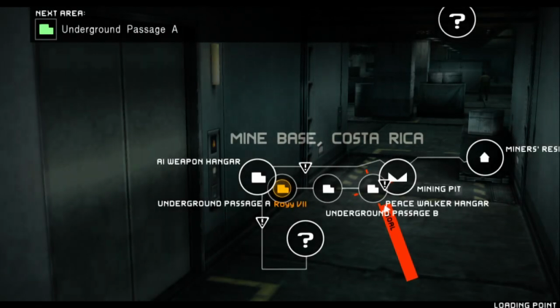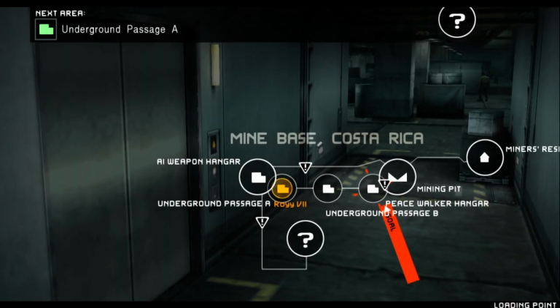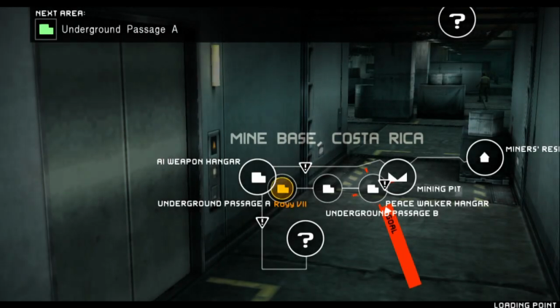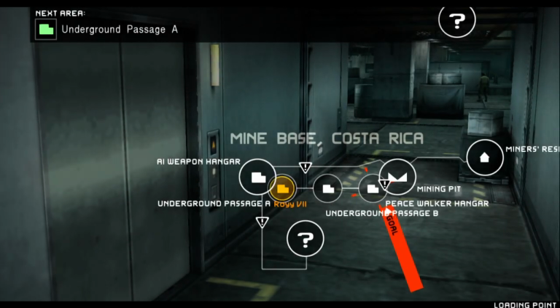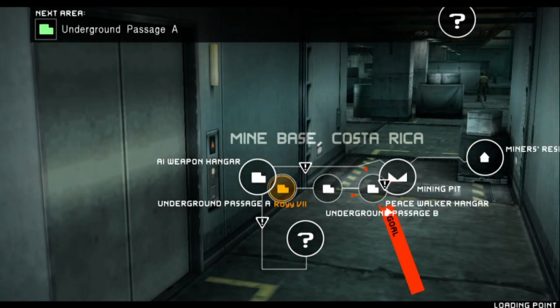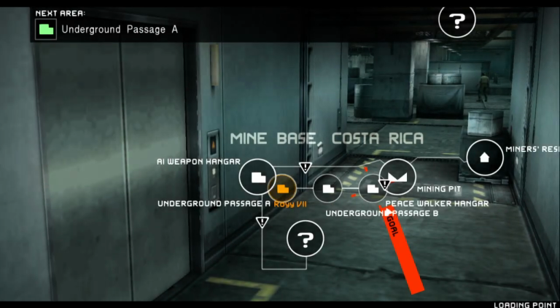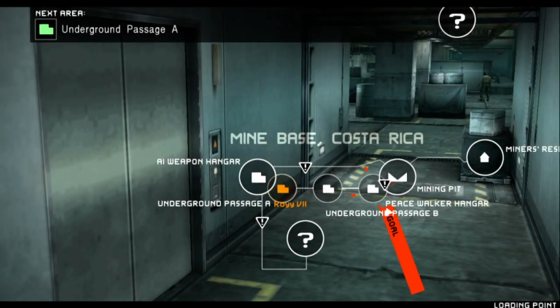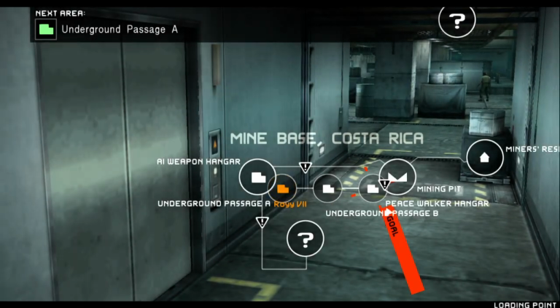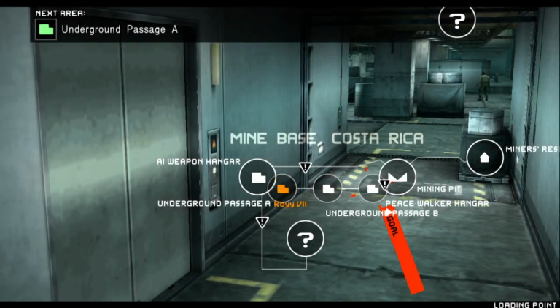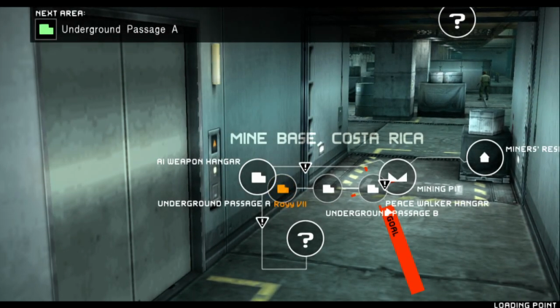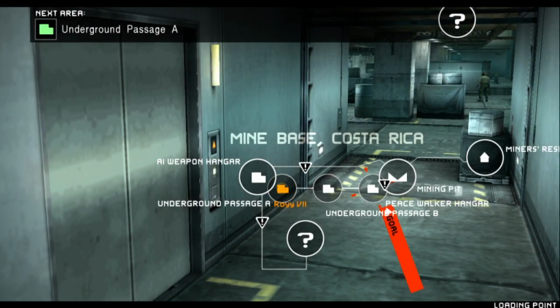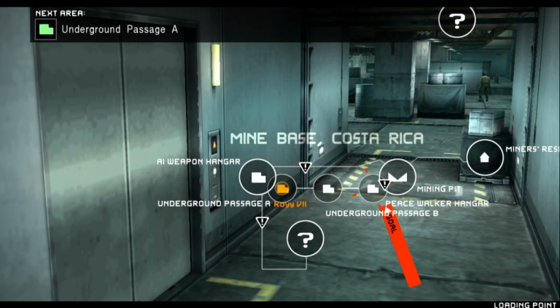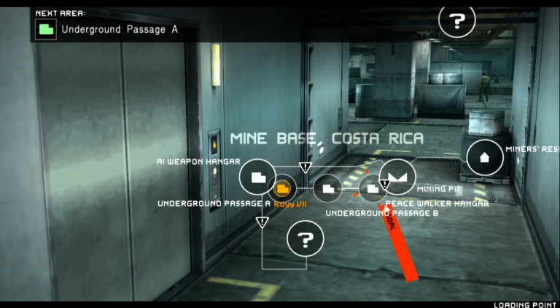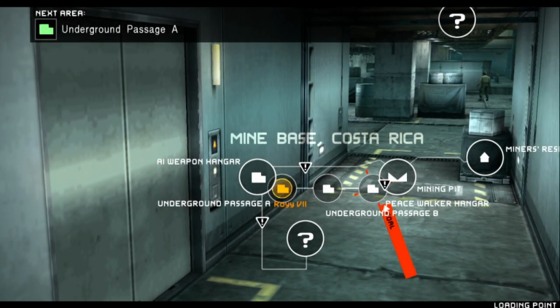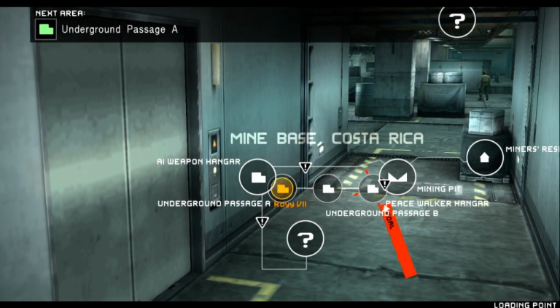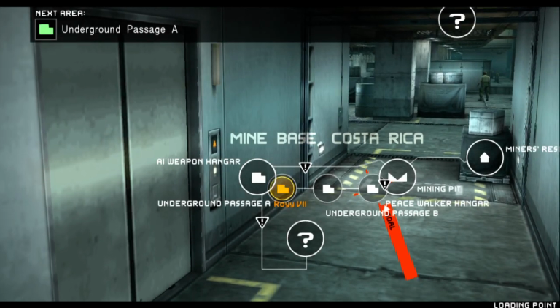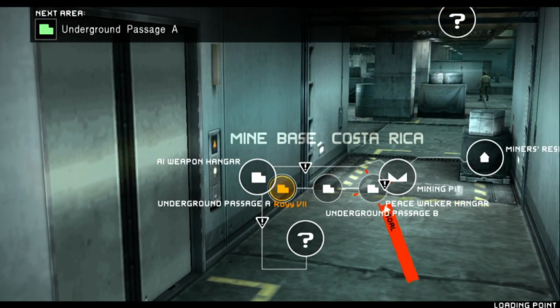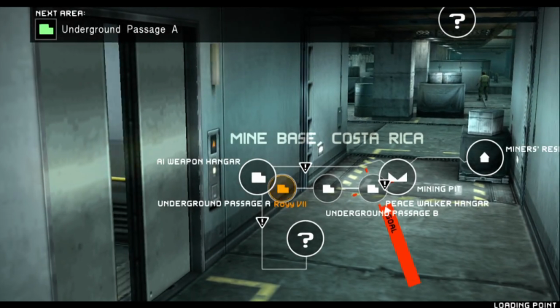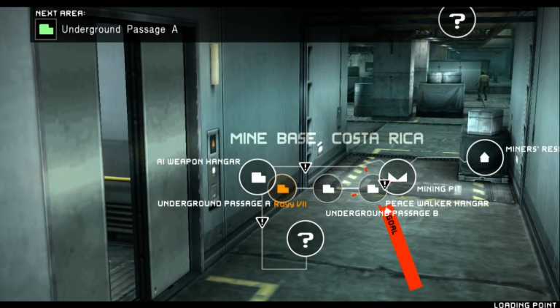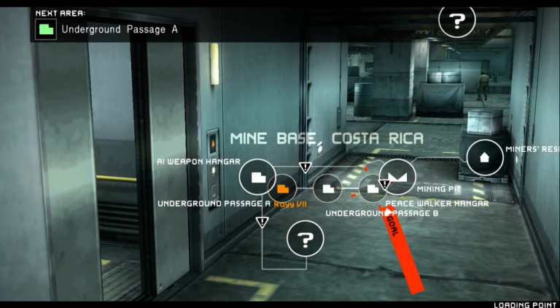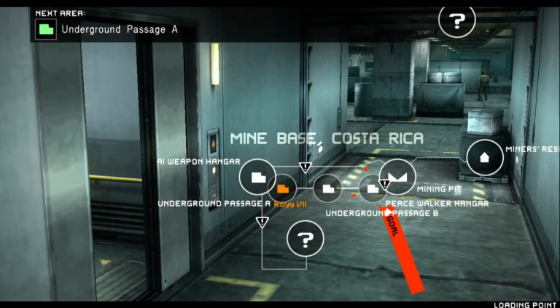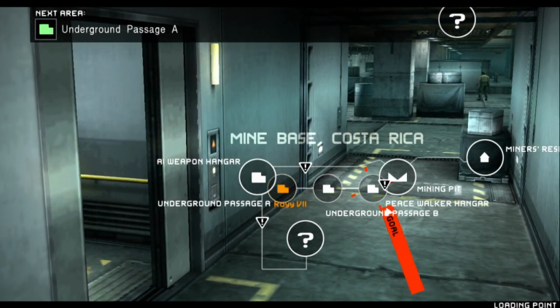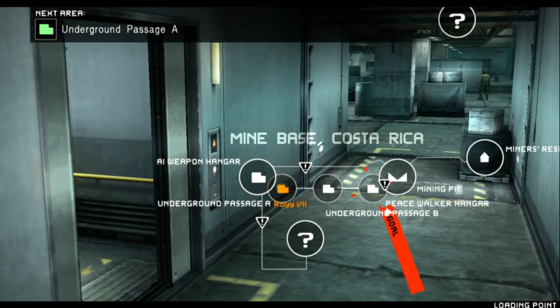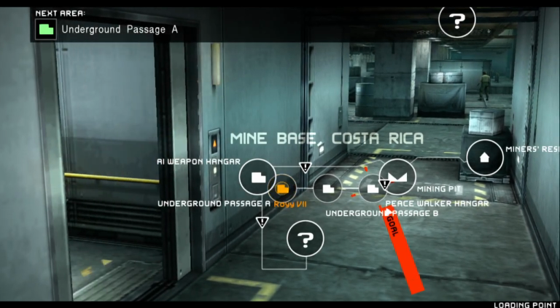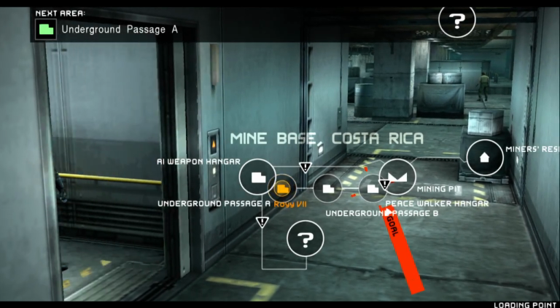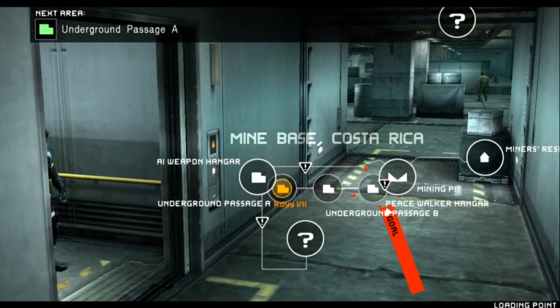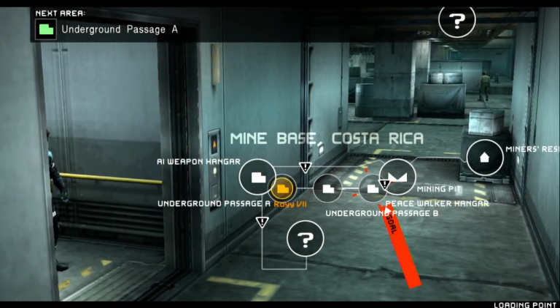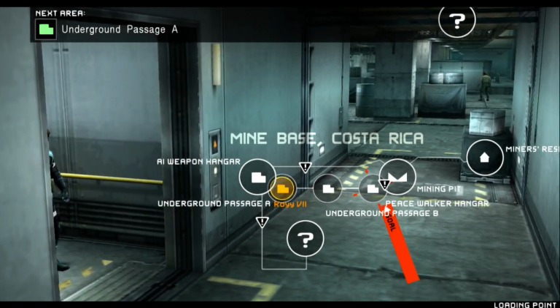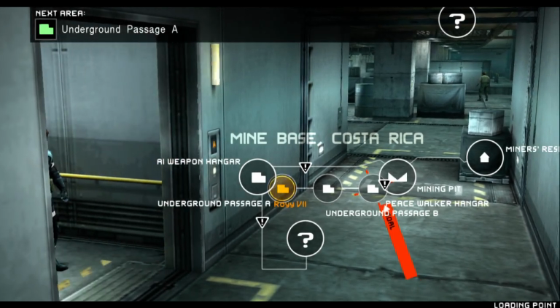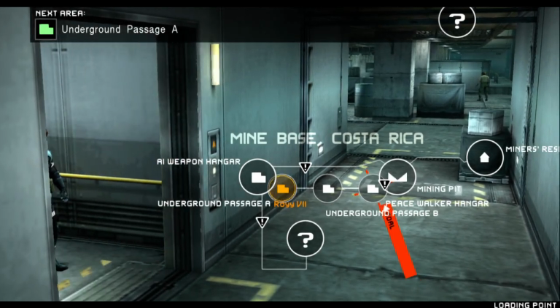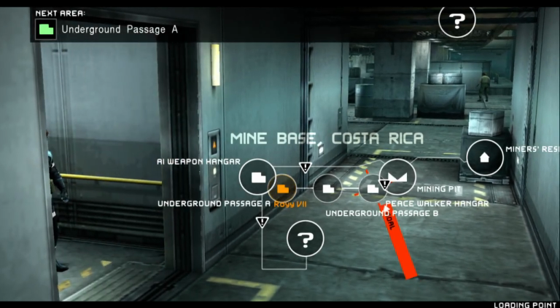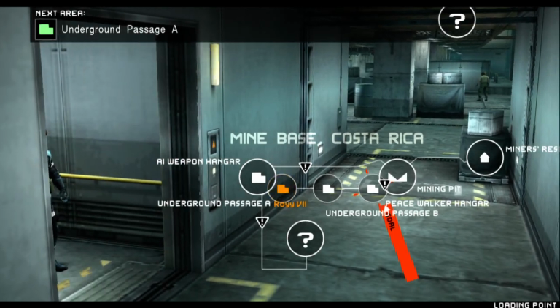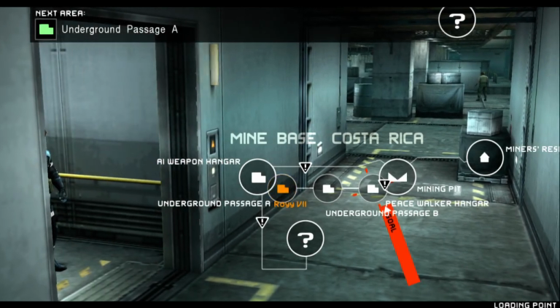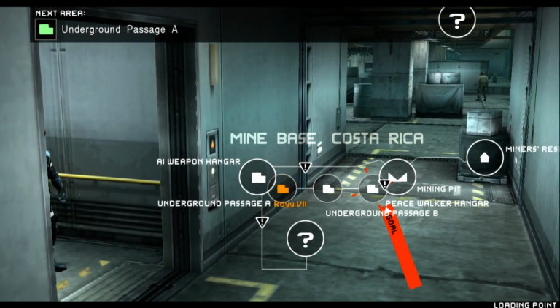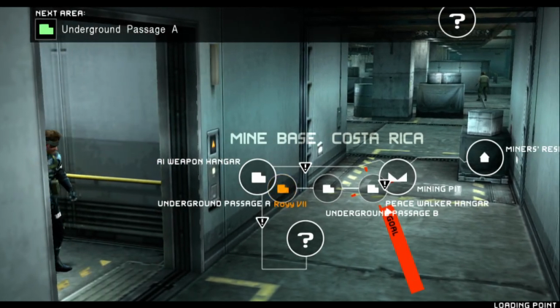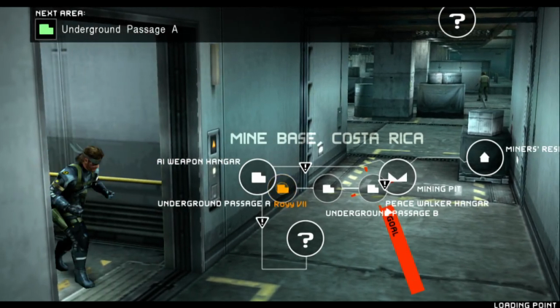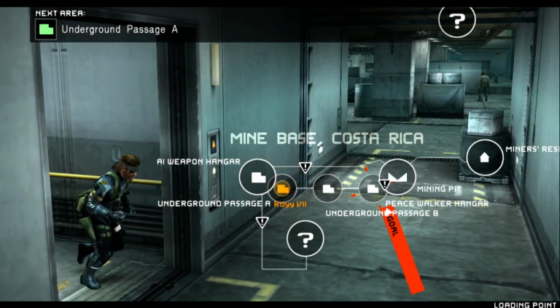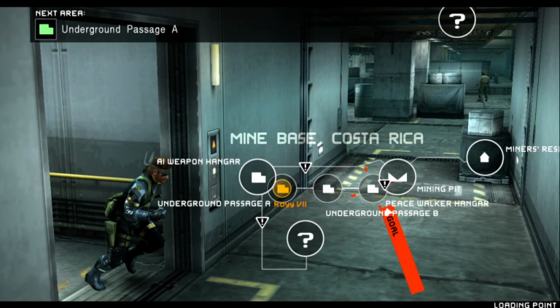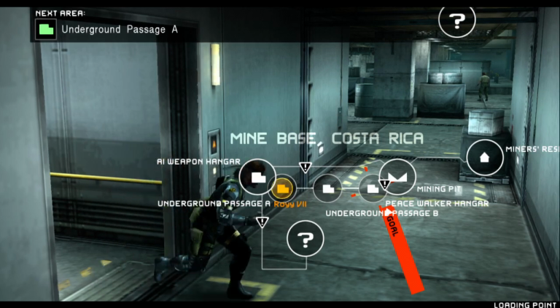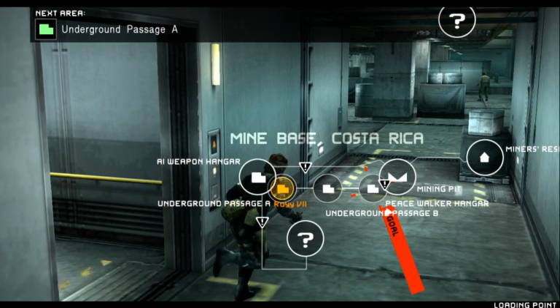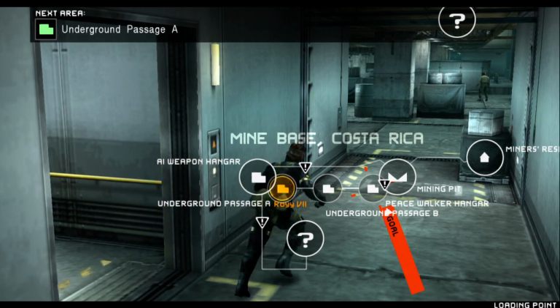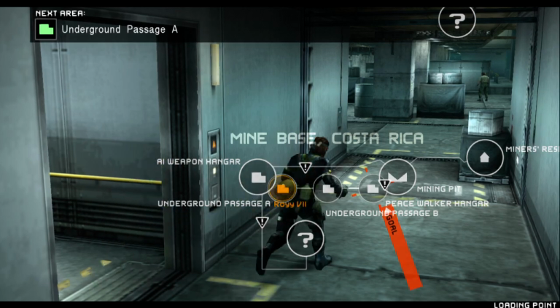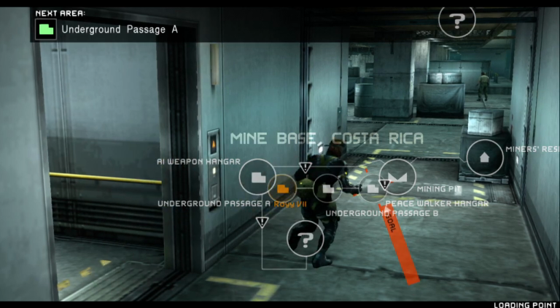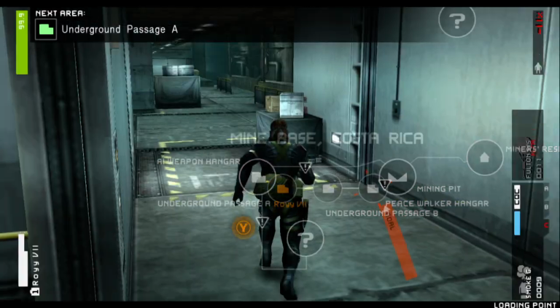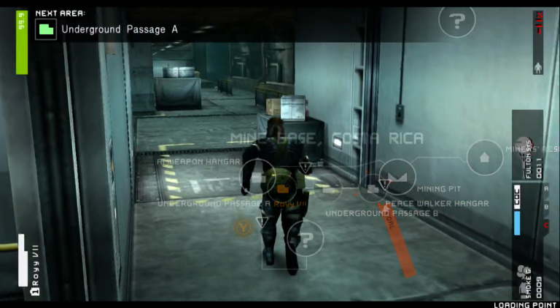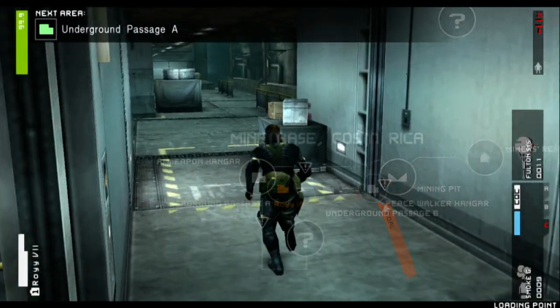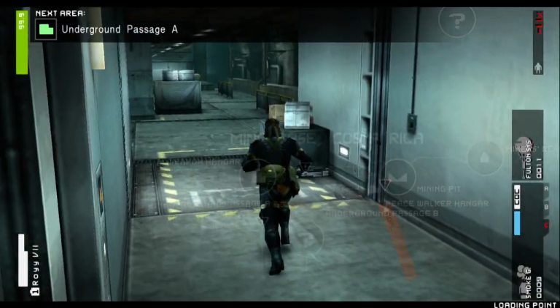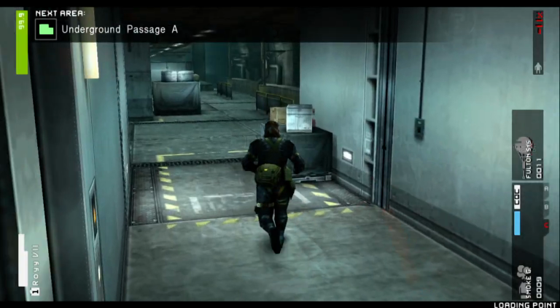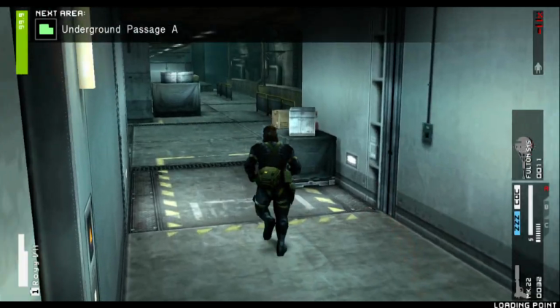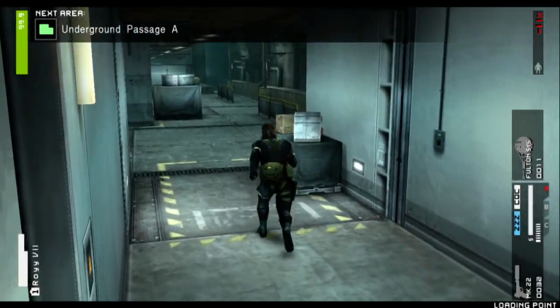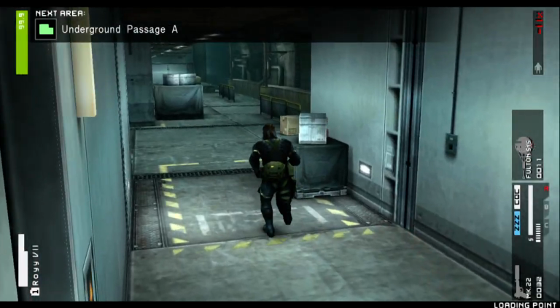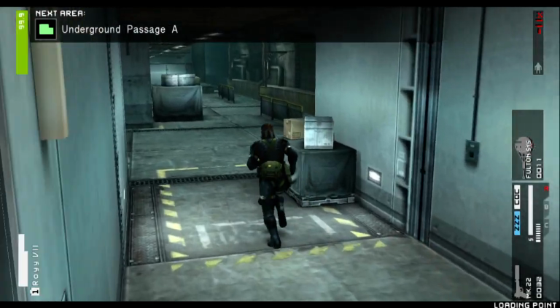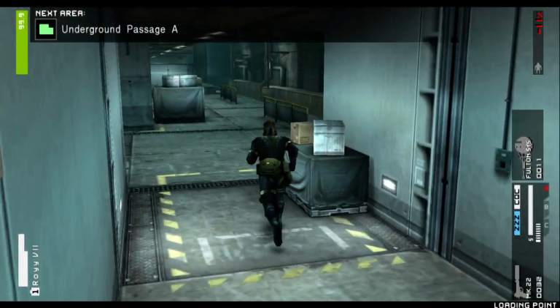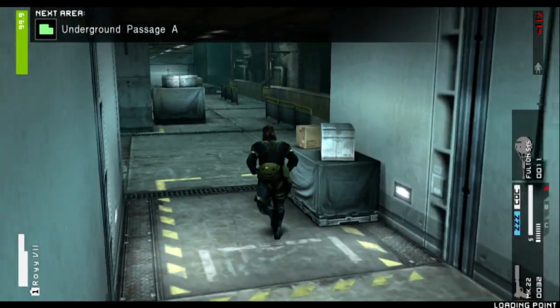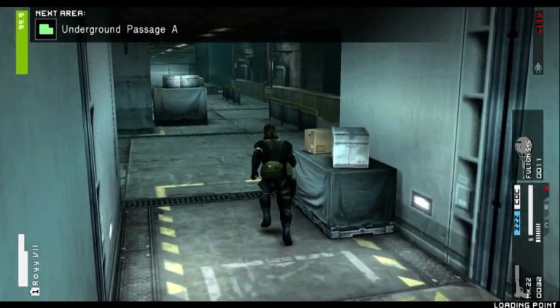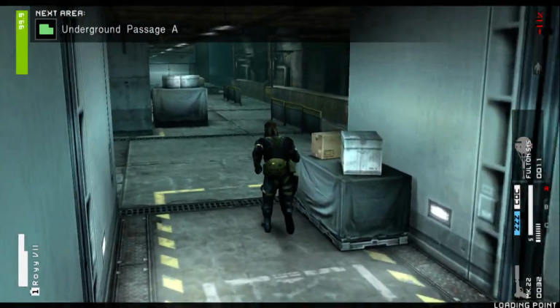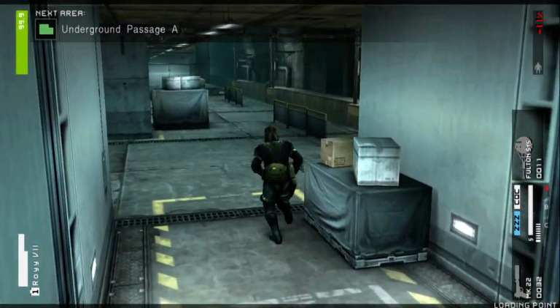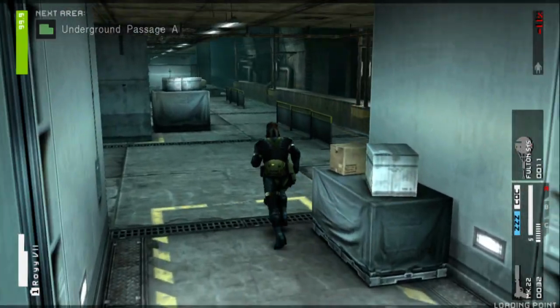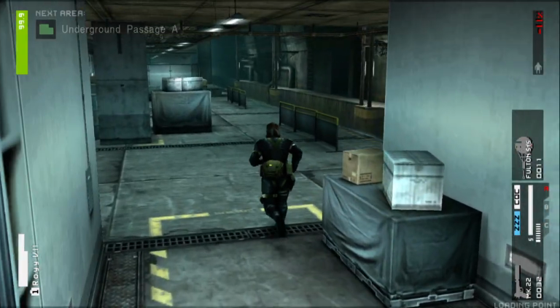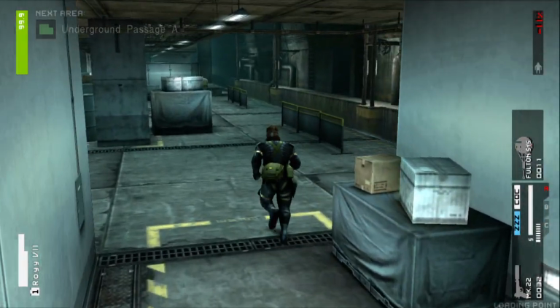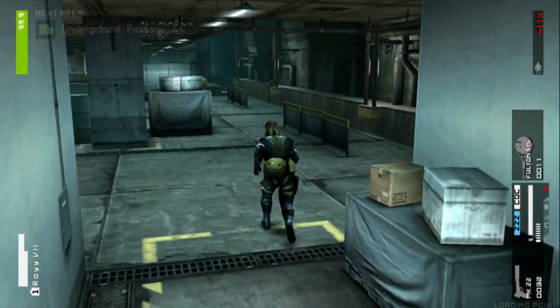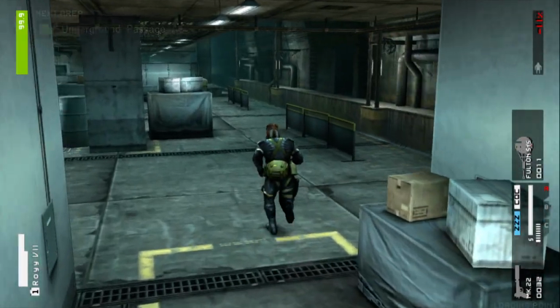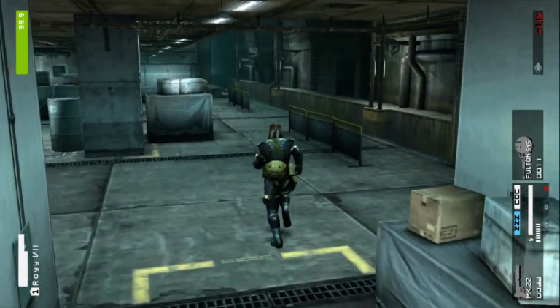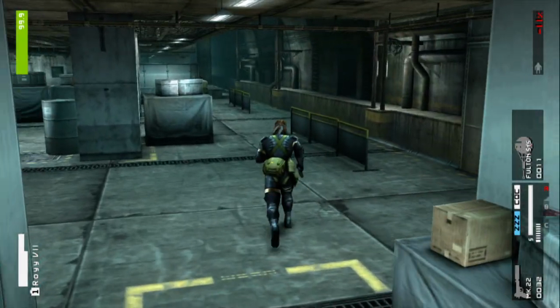To choose the elevator, press the action button at the end of the private station.